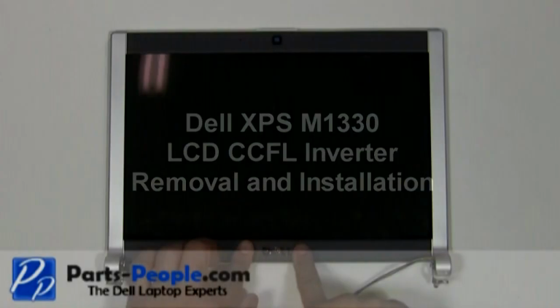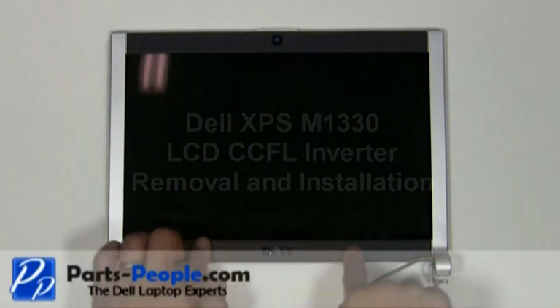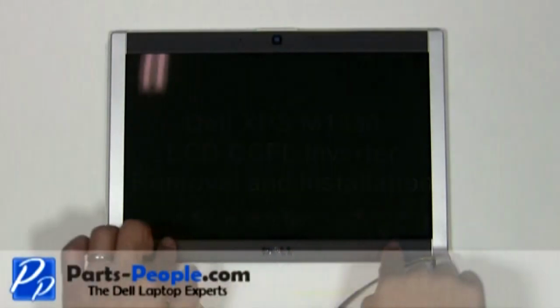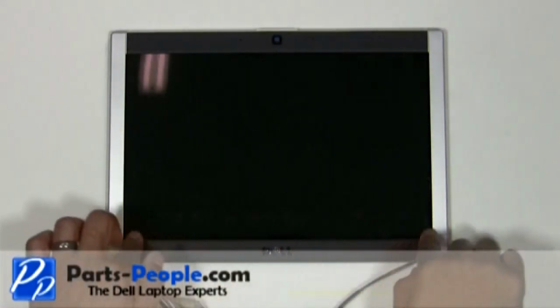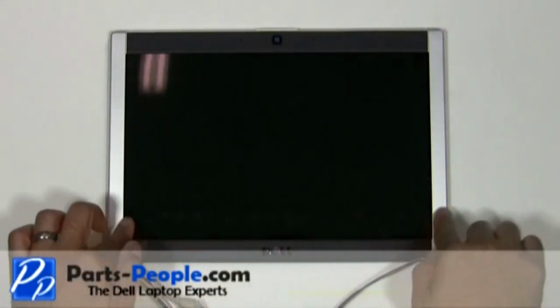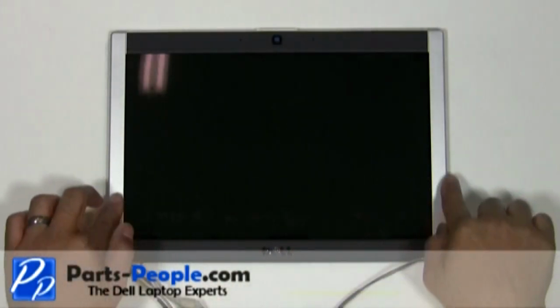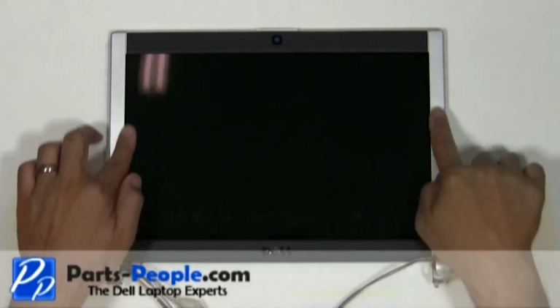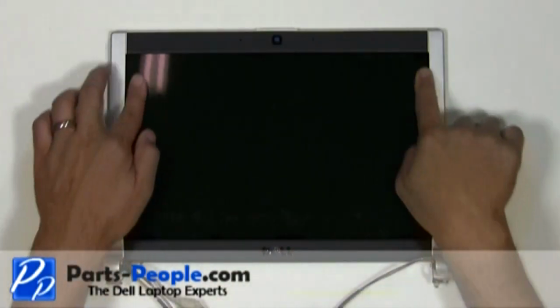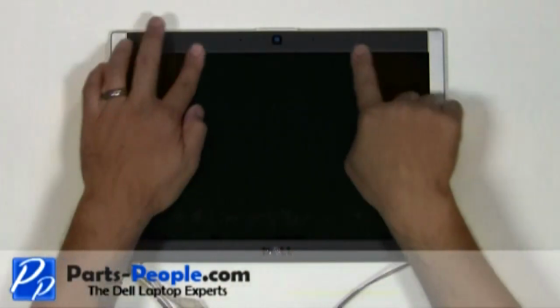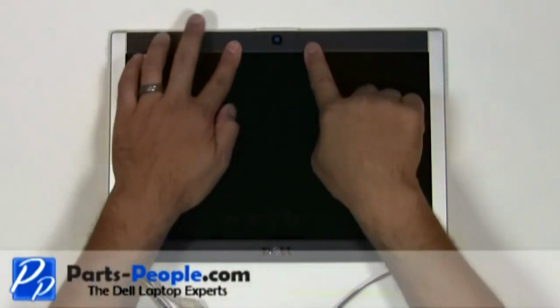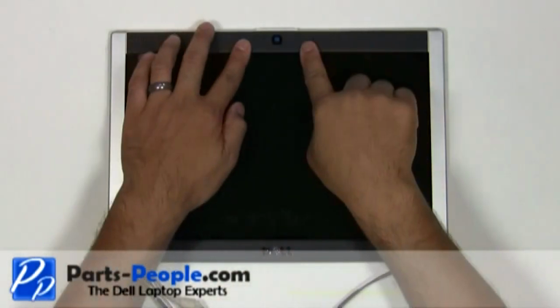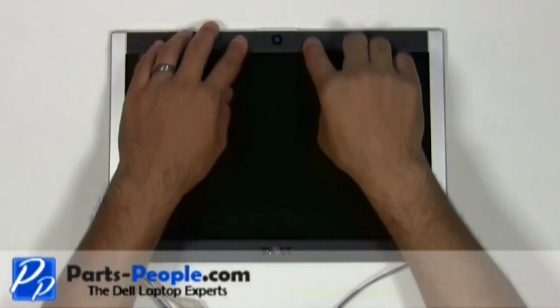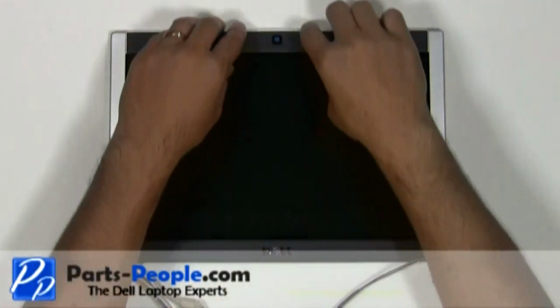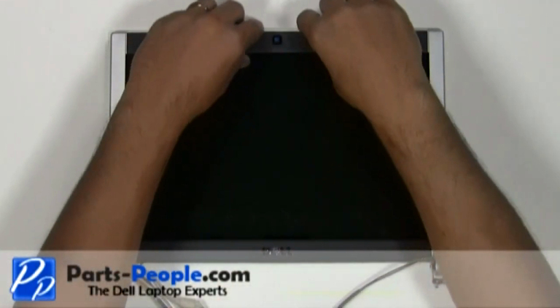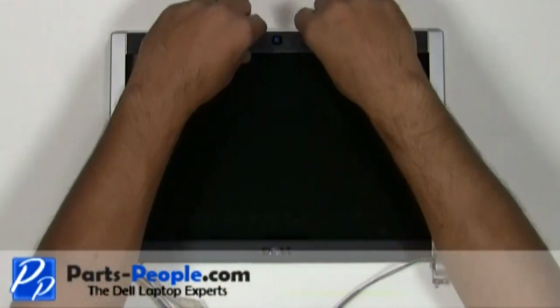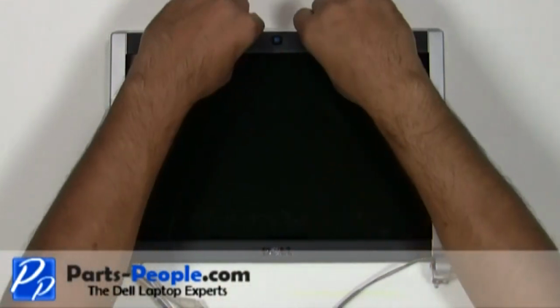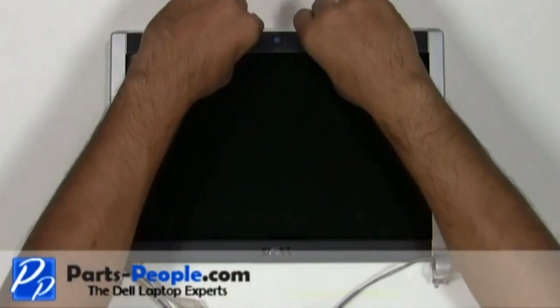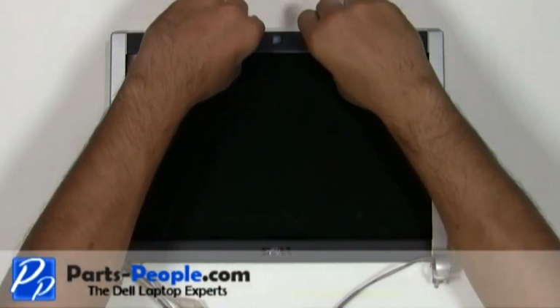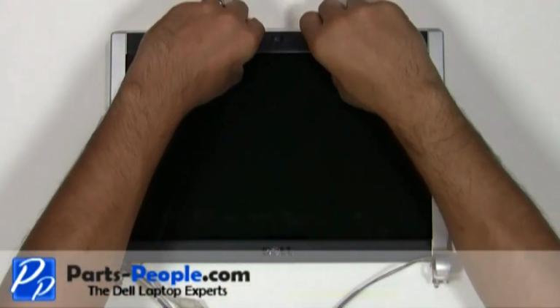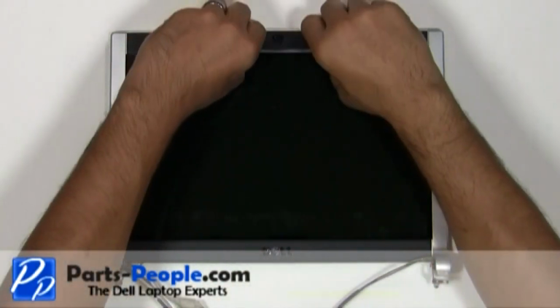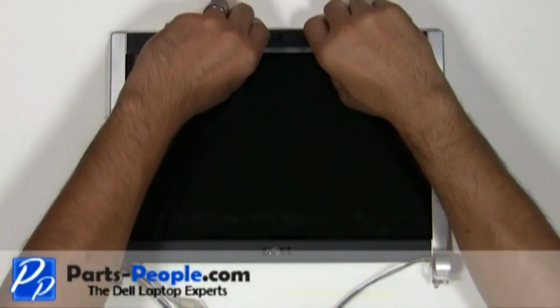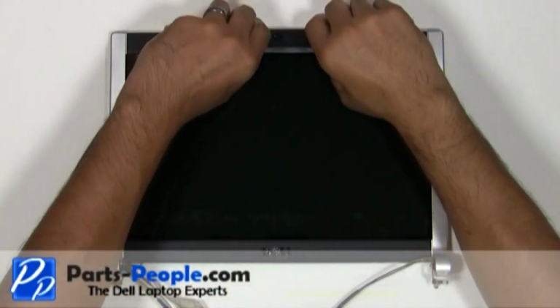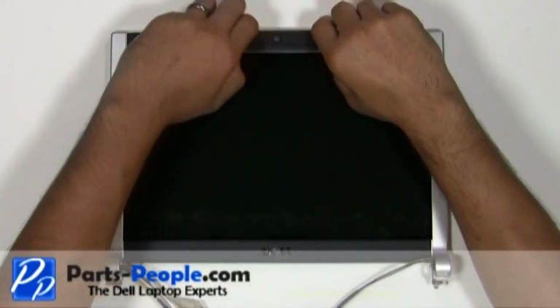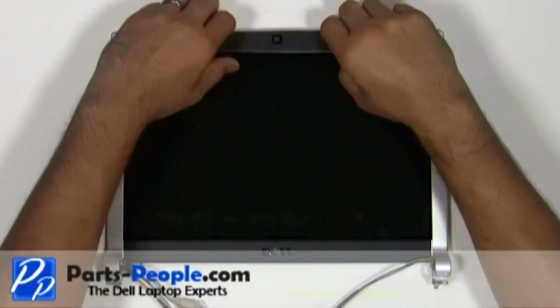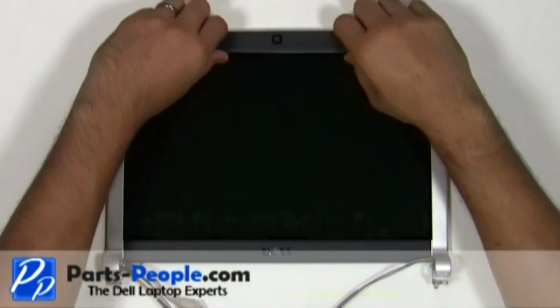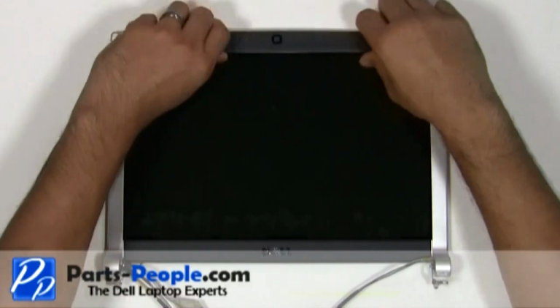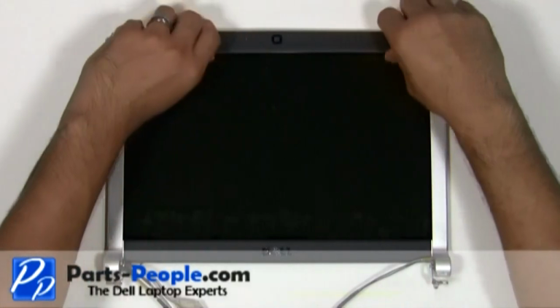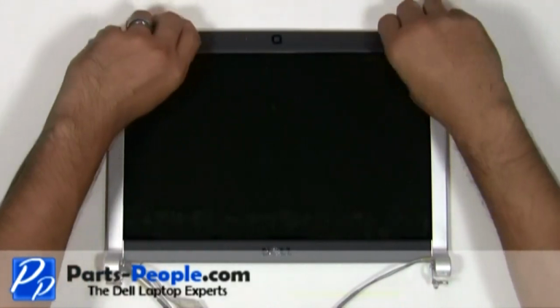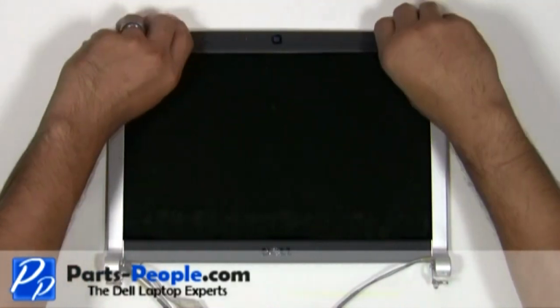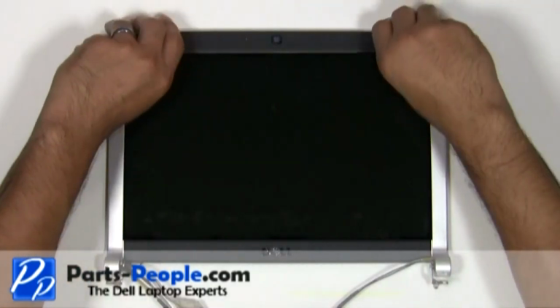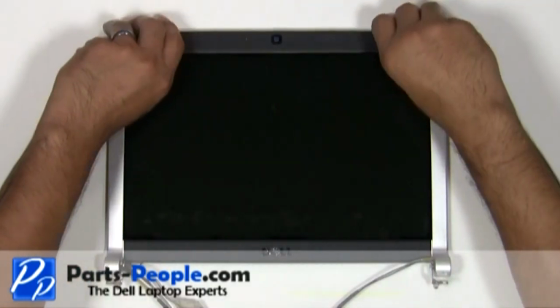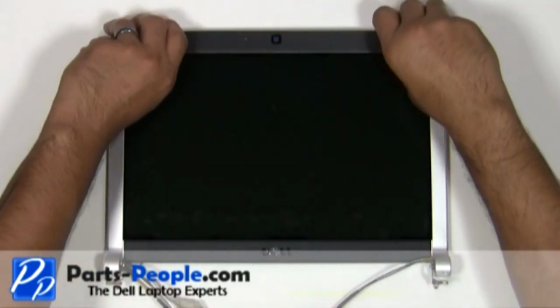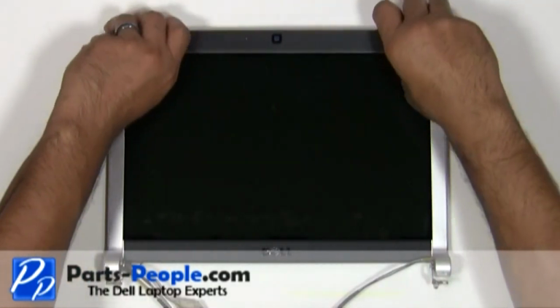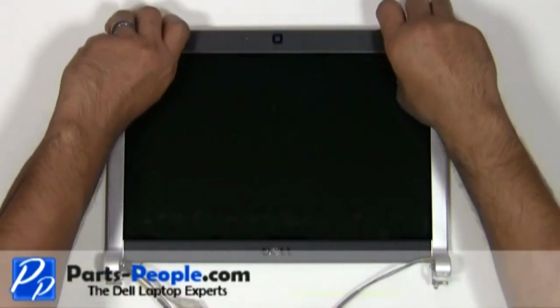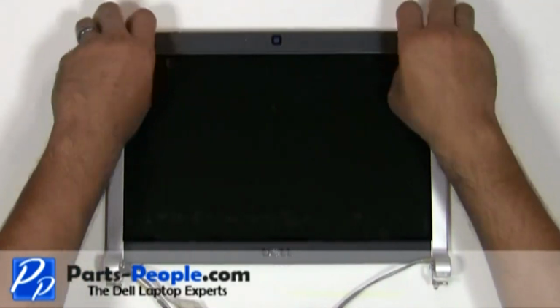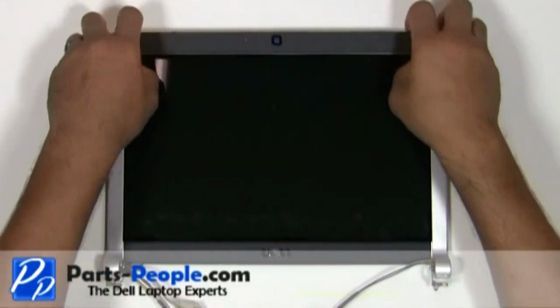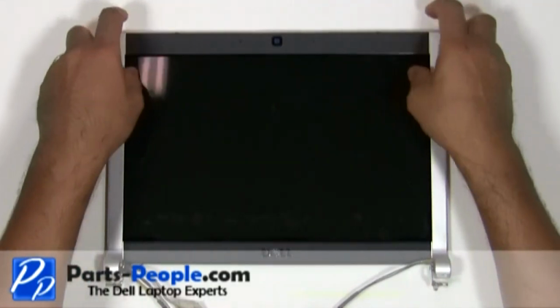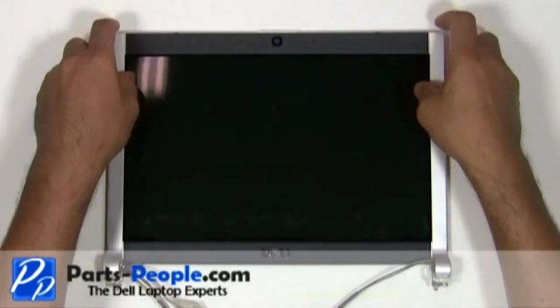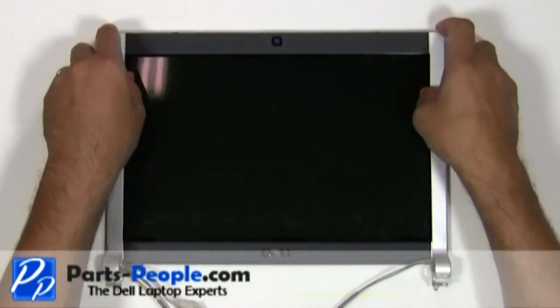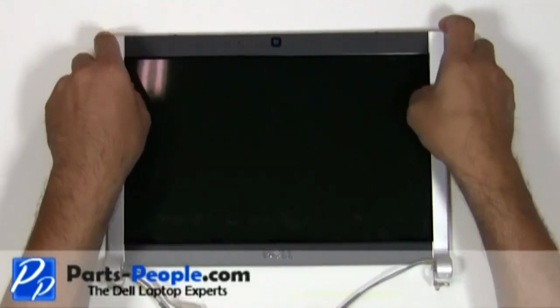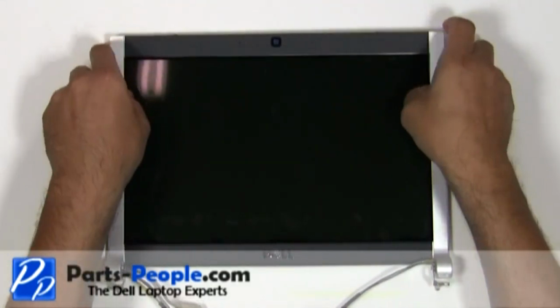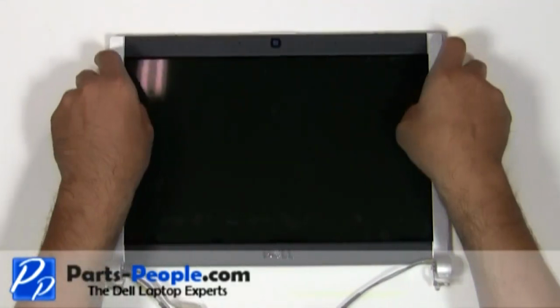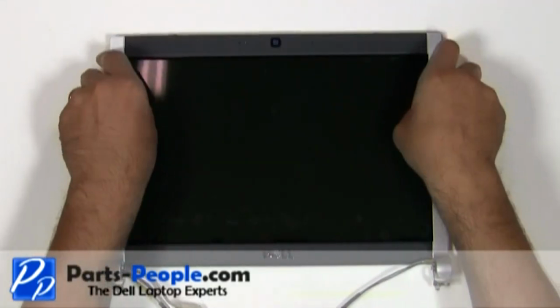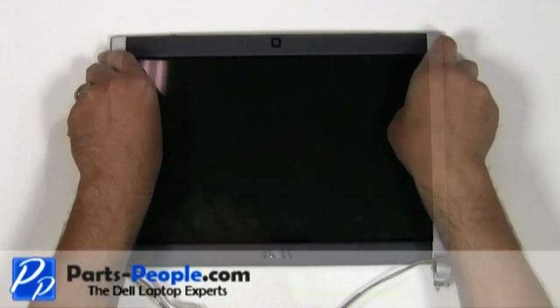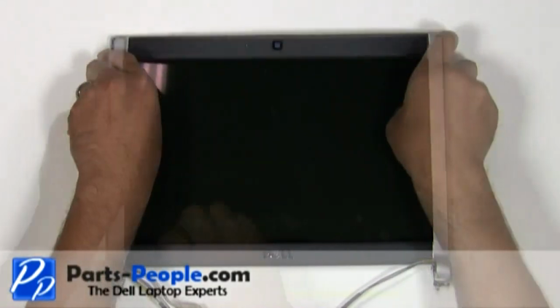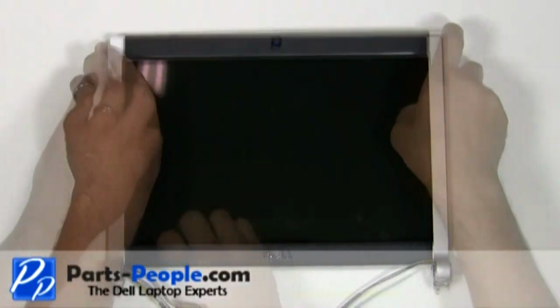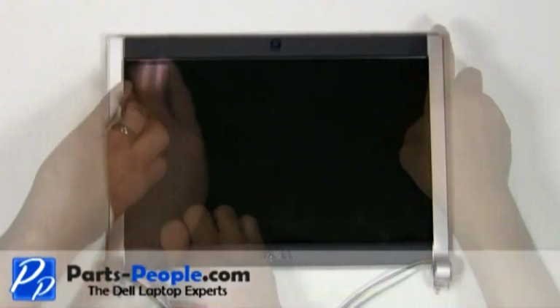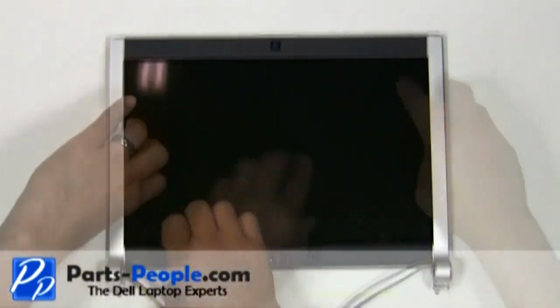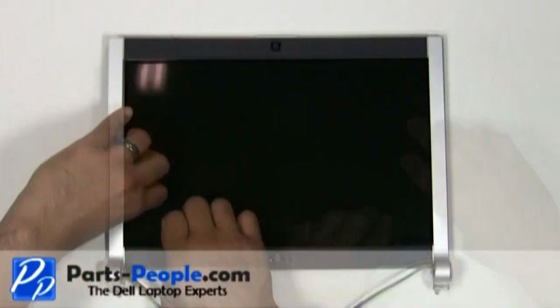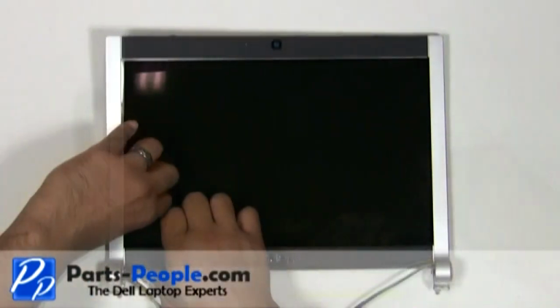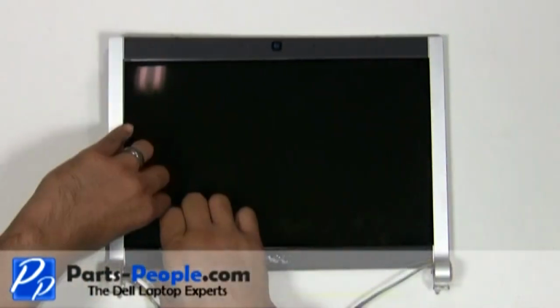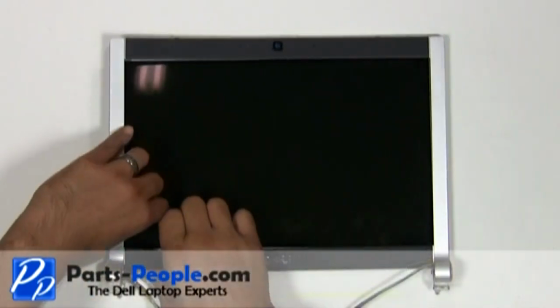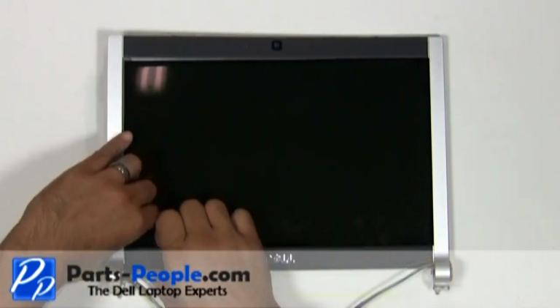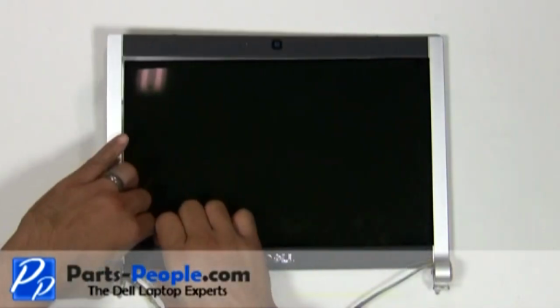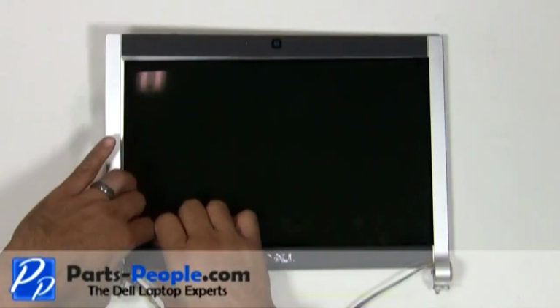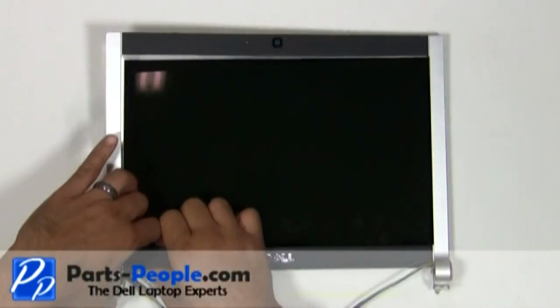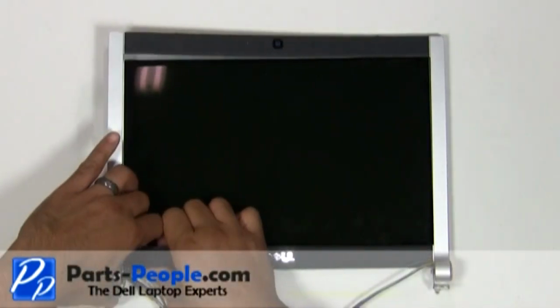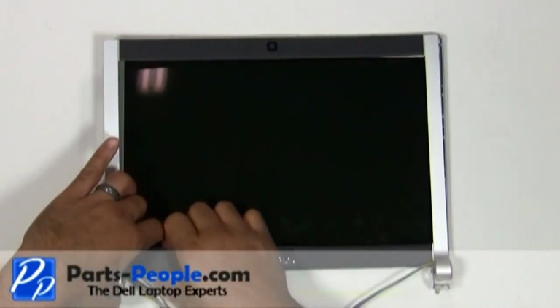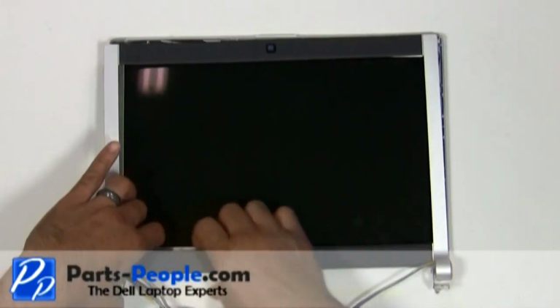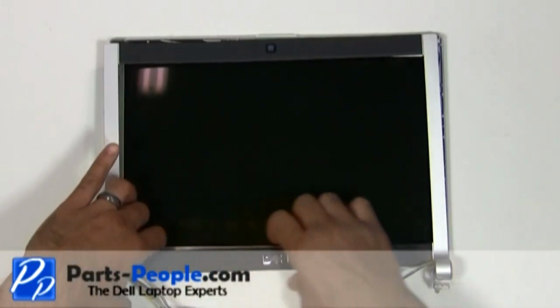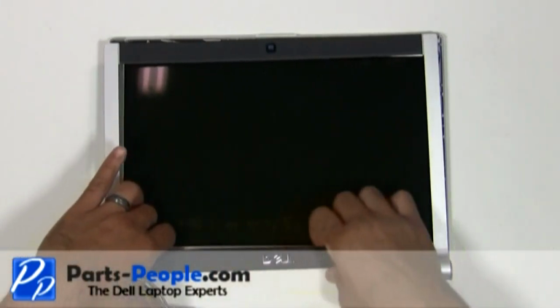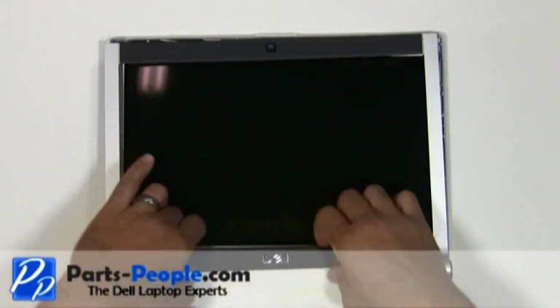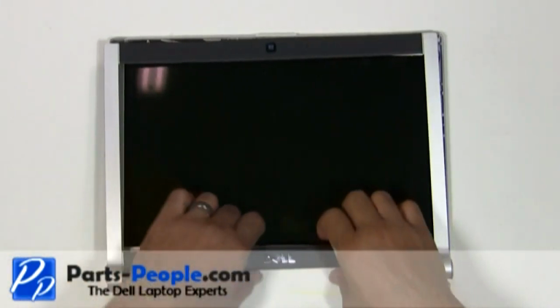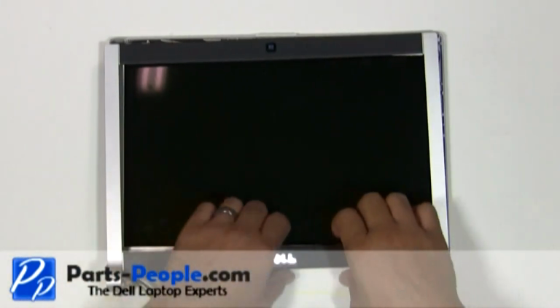Unsnap the bezel from the back assembly starting from the camera side, working your way around the edges. Watch for the sharp edges that can cut your fingers.